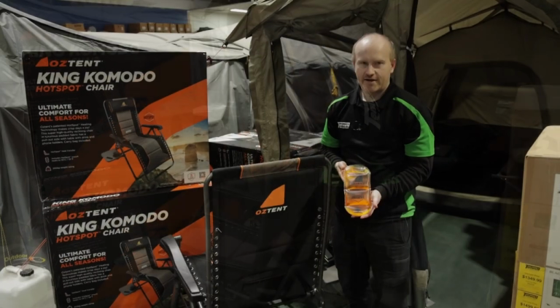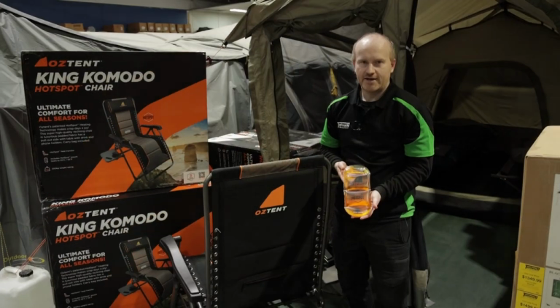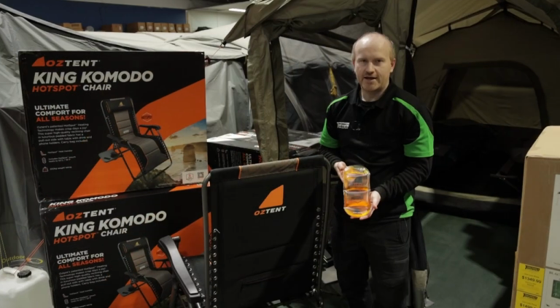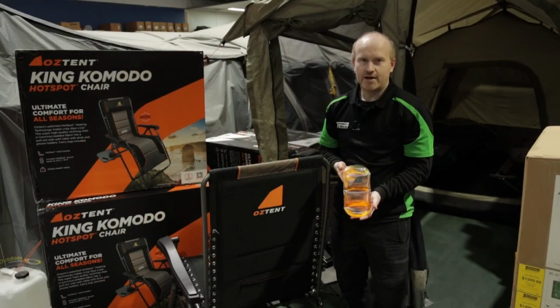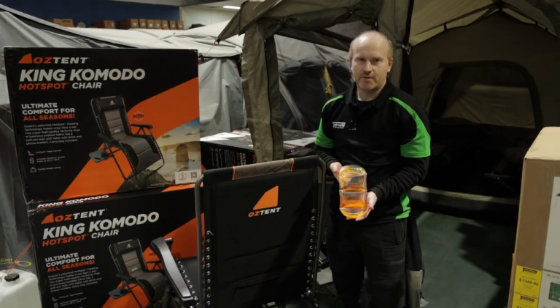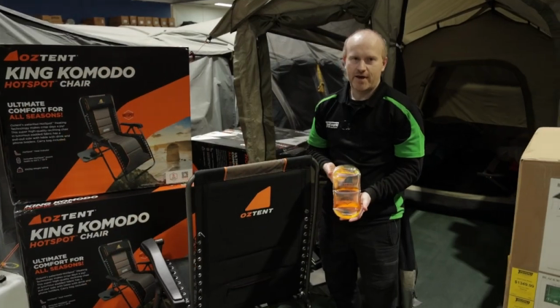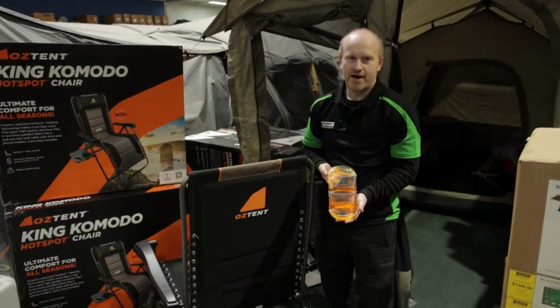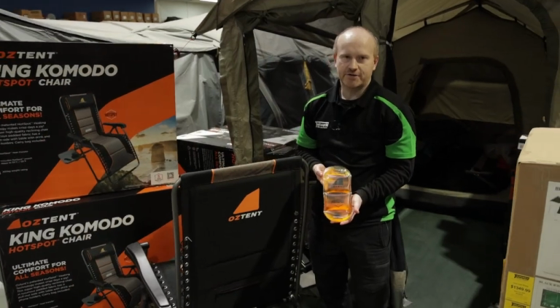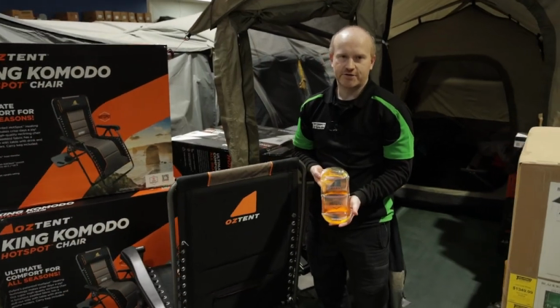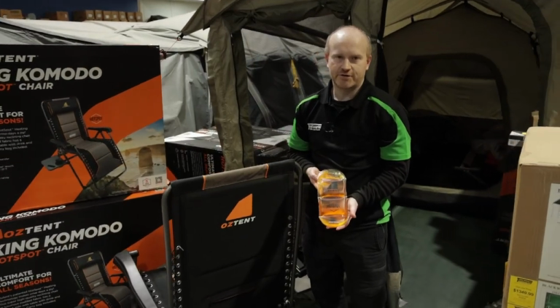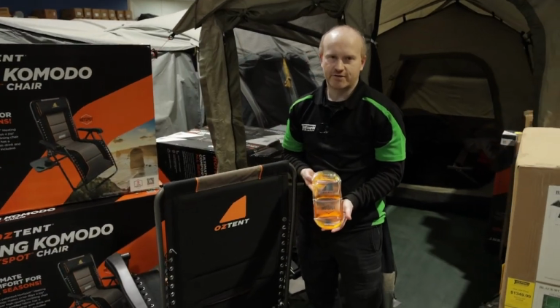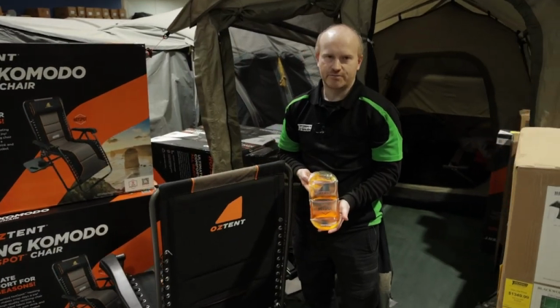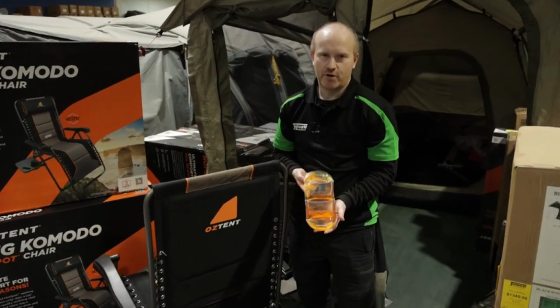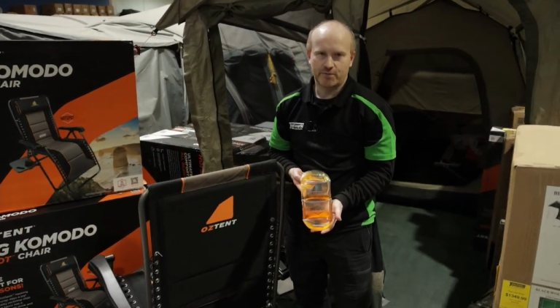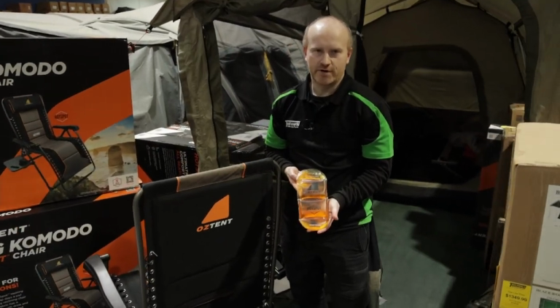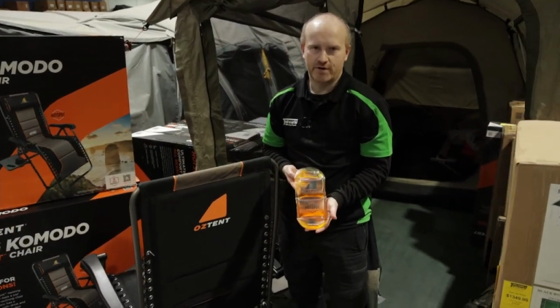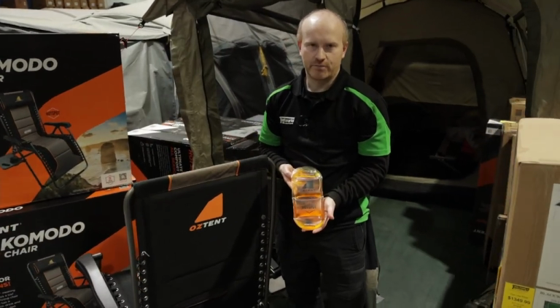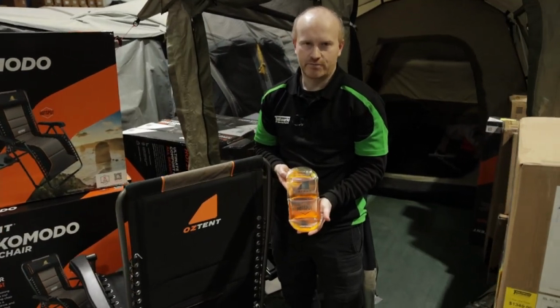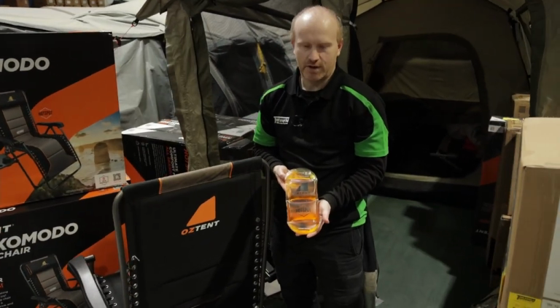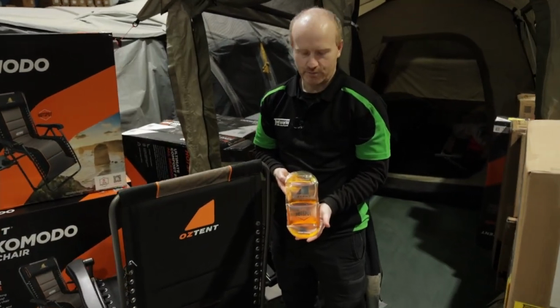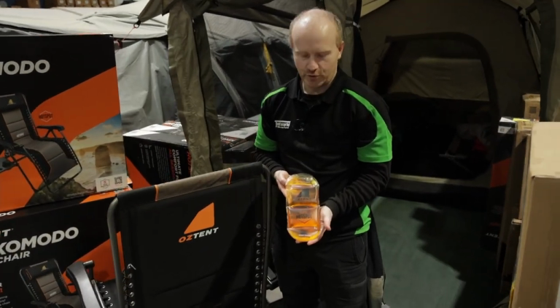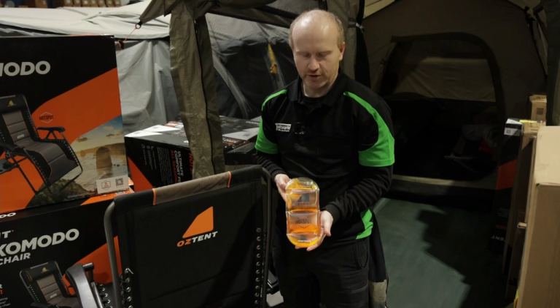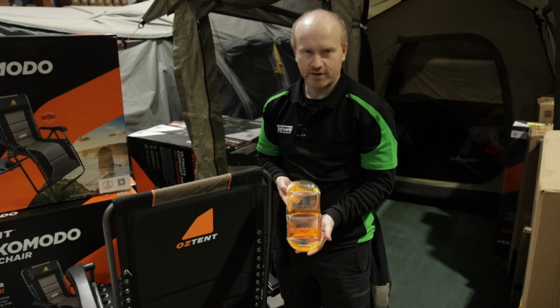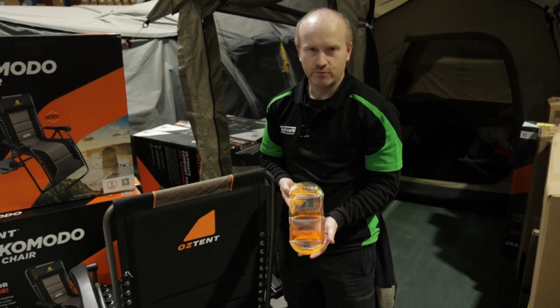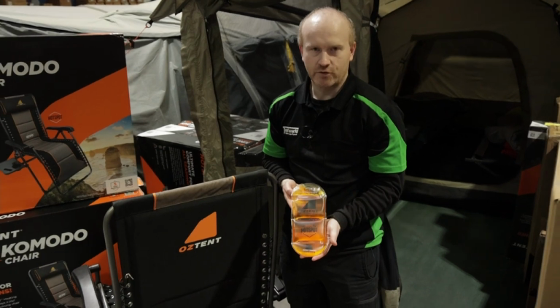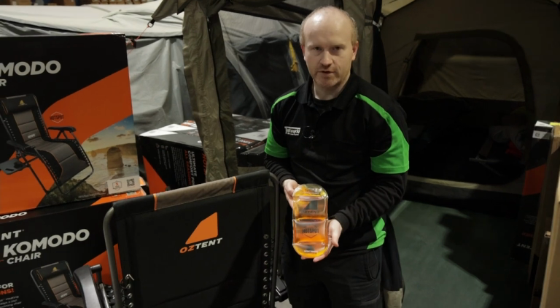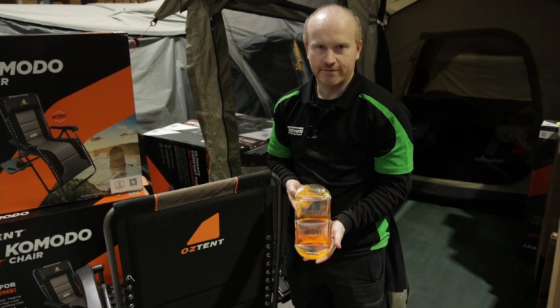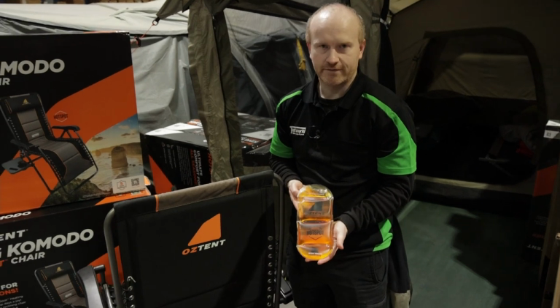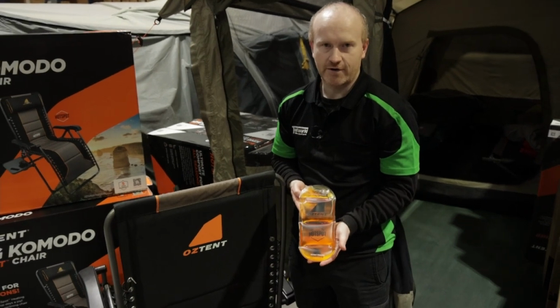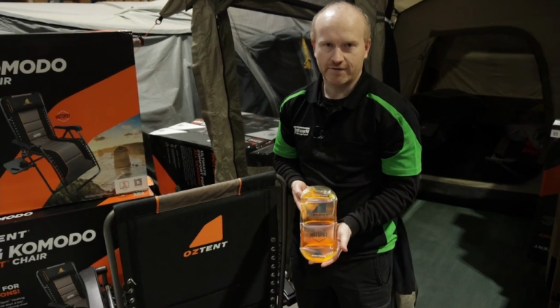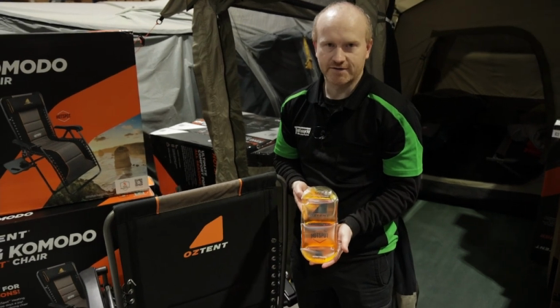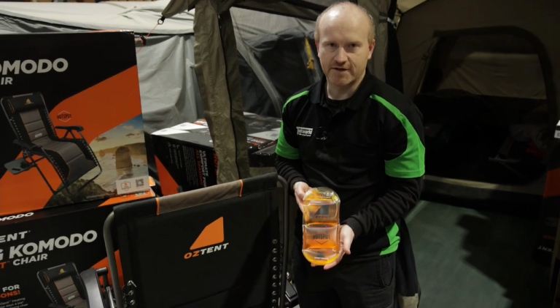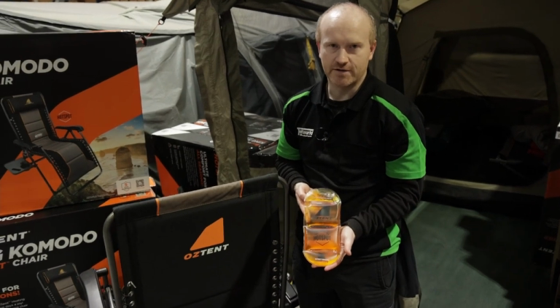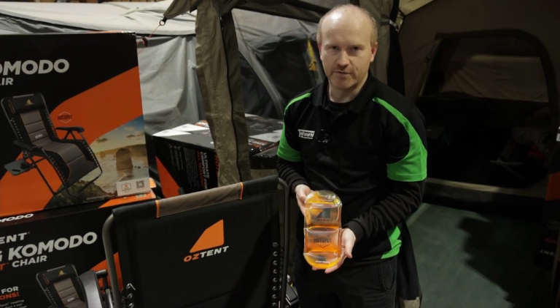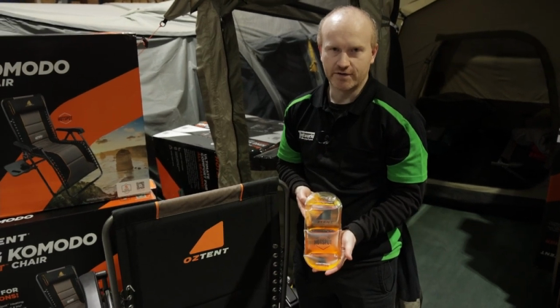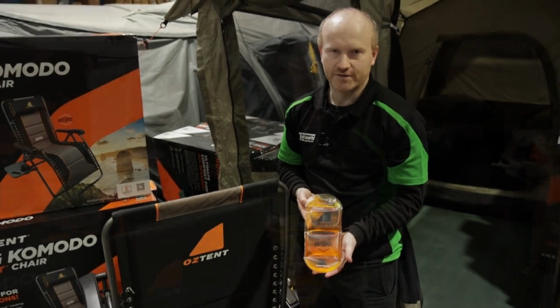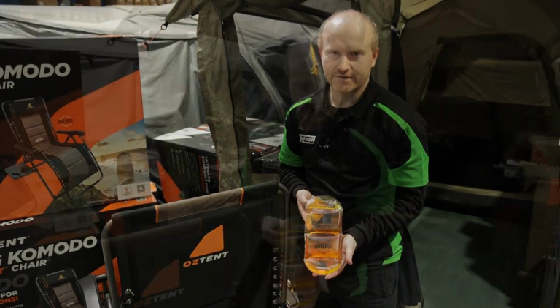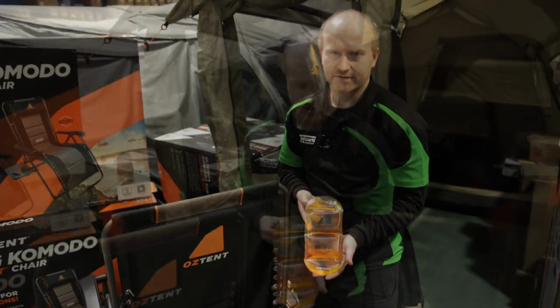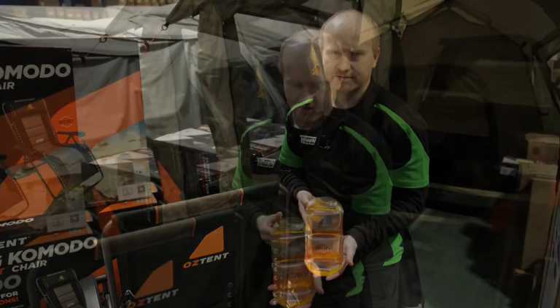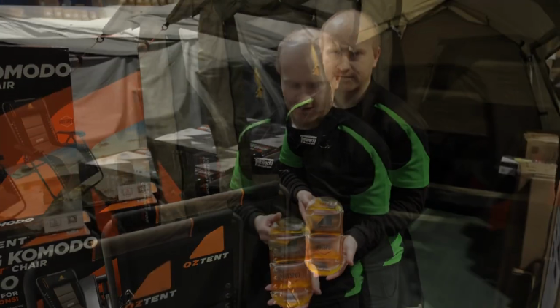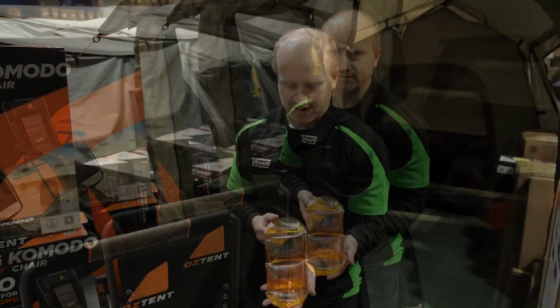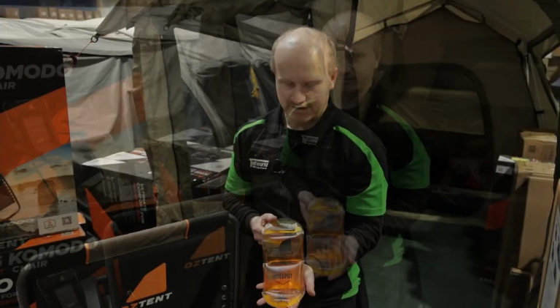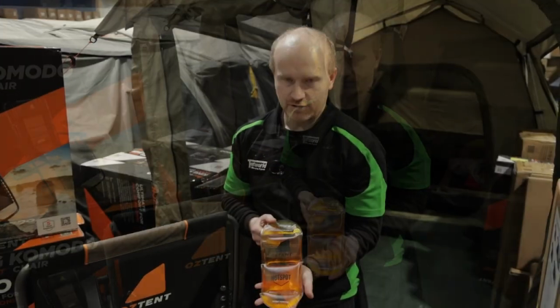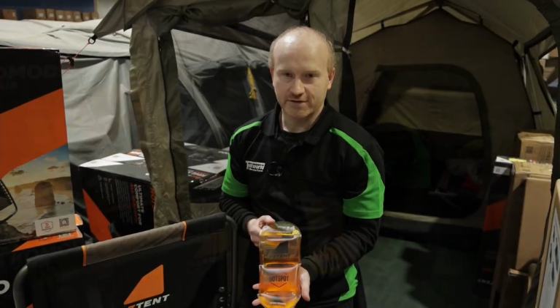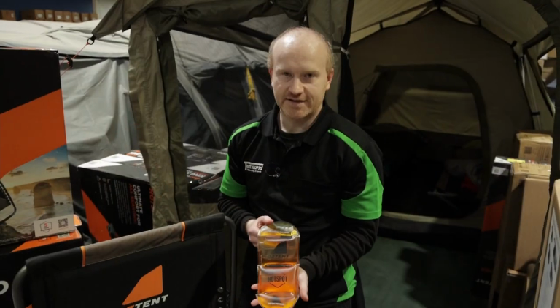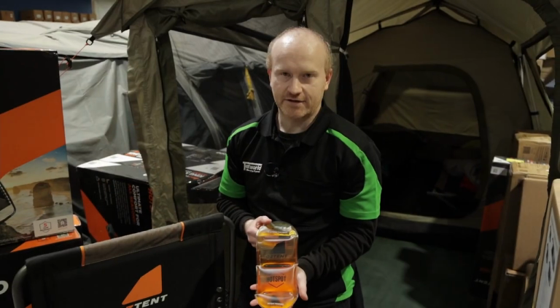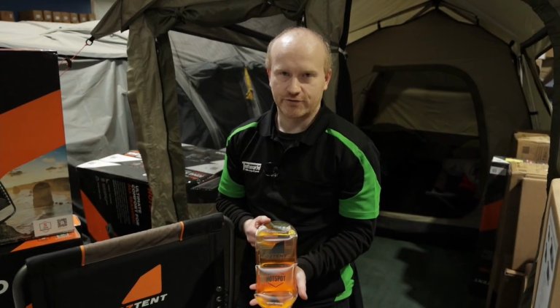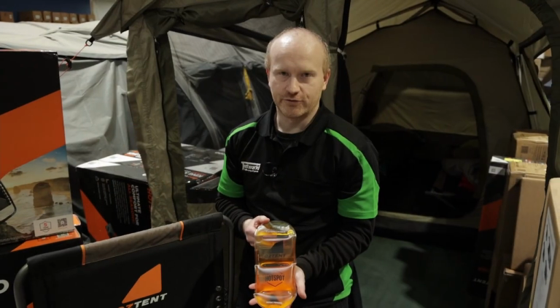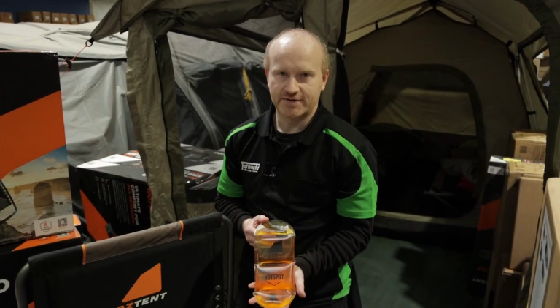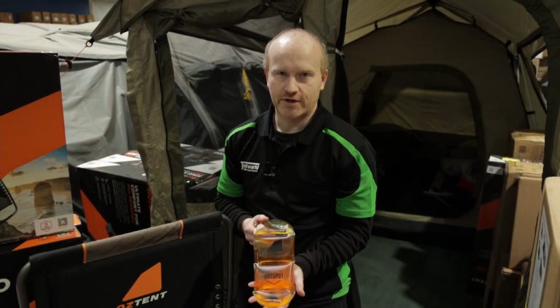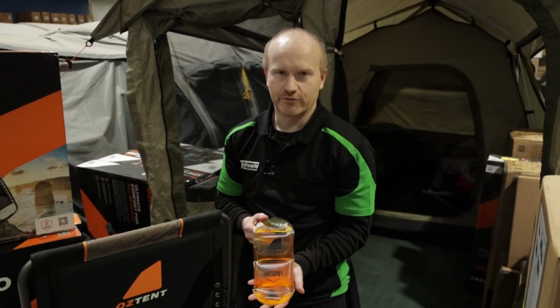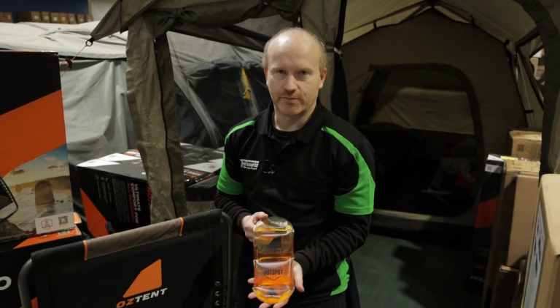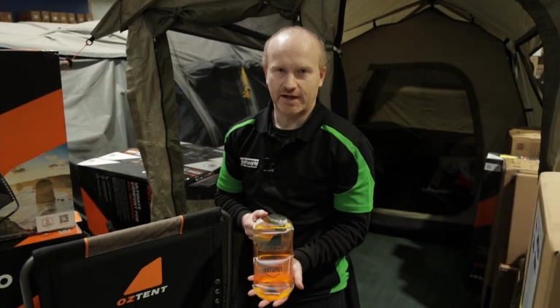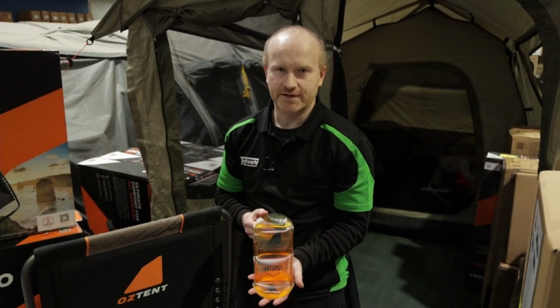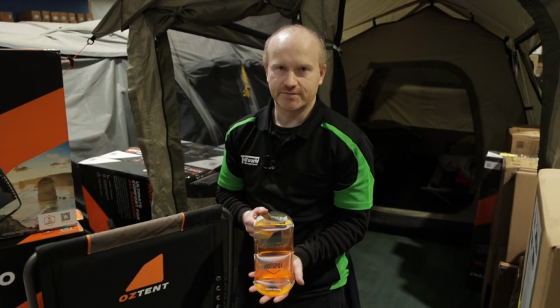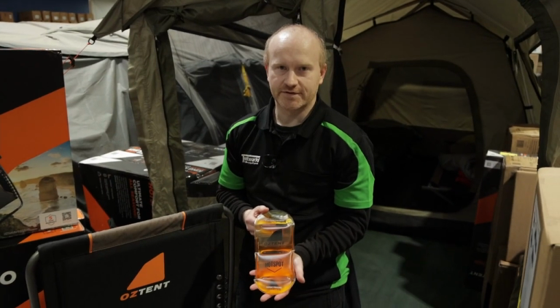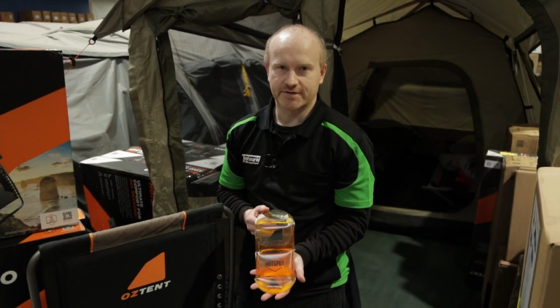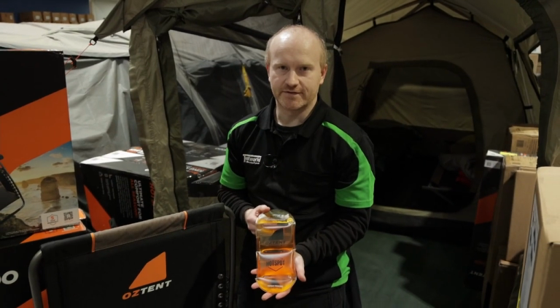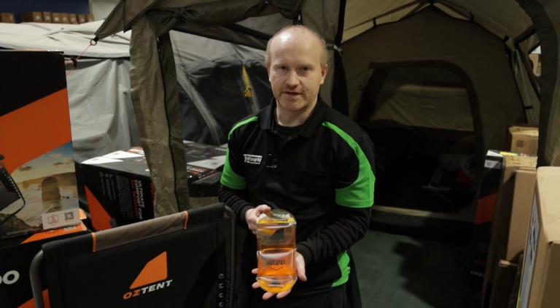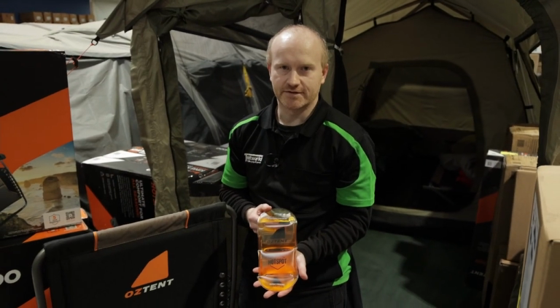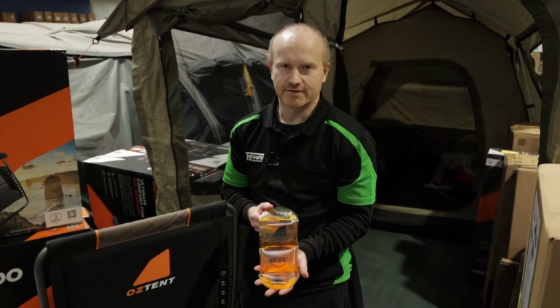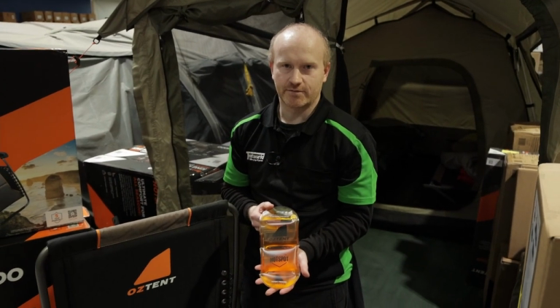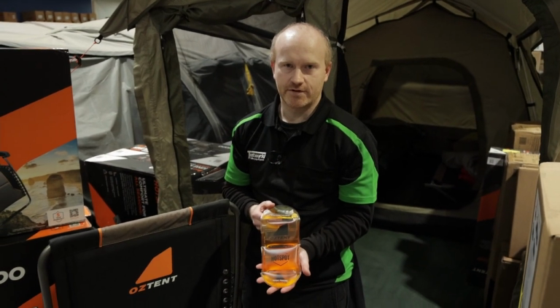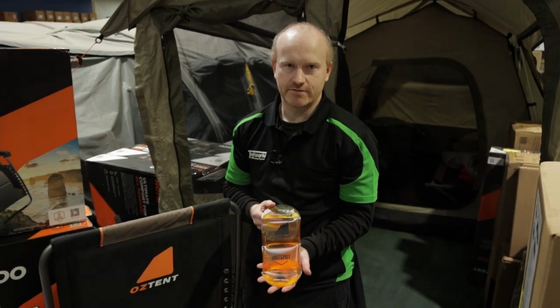To heat up the pouch, you just pop it in boiling water for five to ten minutes. Oztent do sell replacements of these as well.